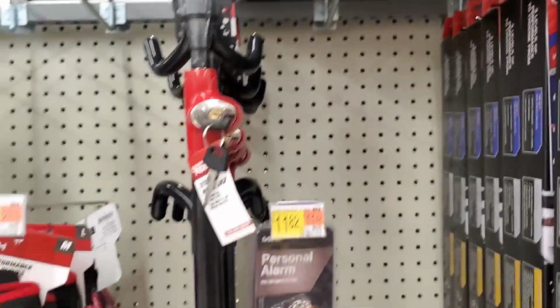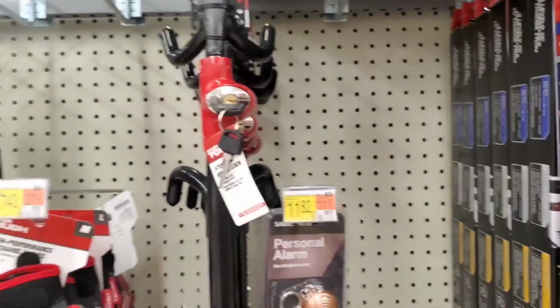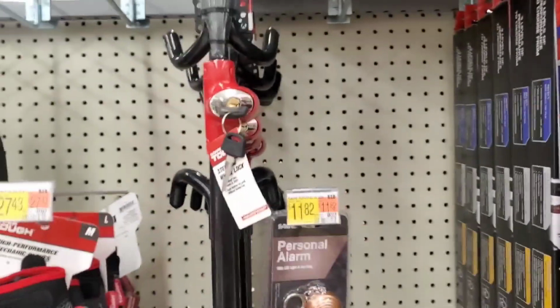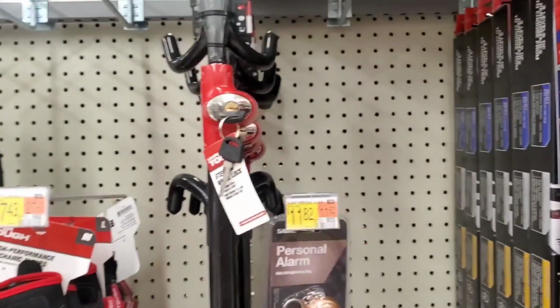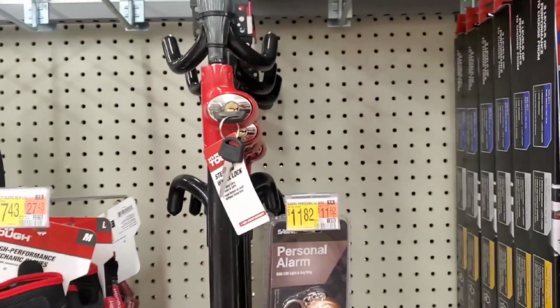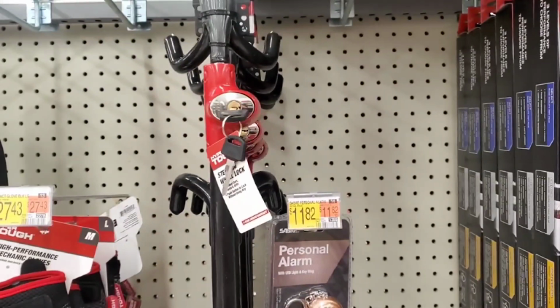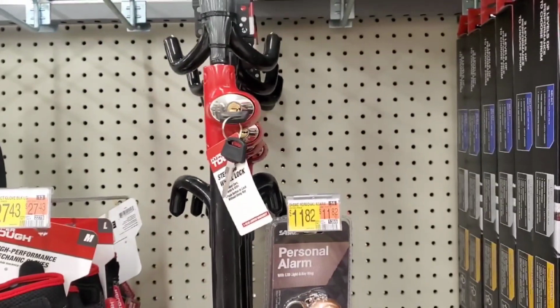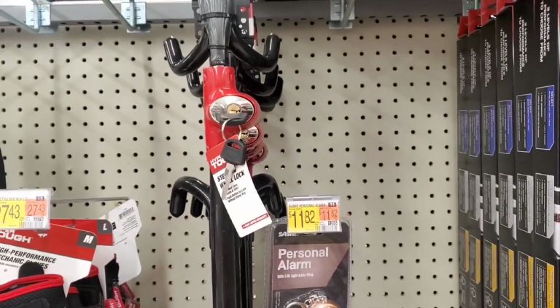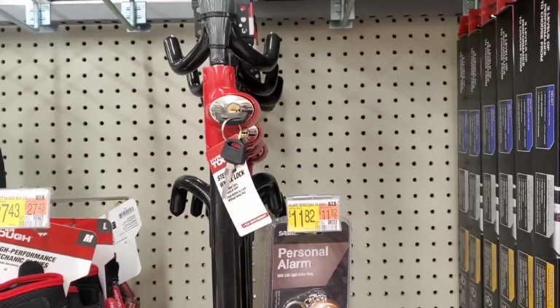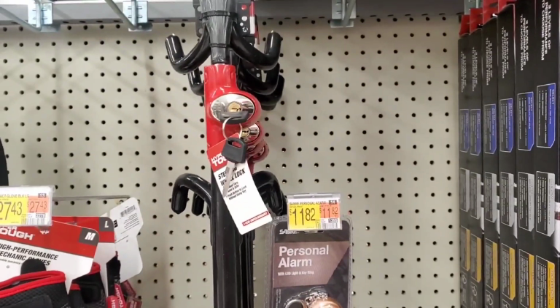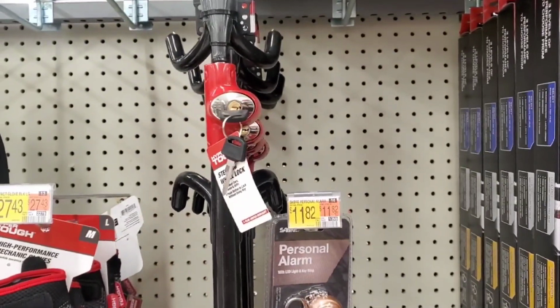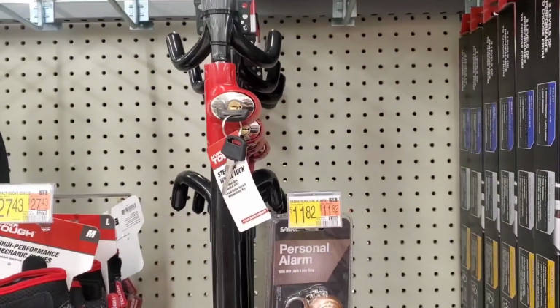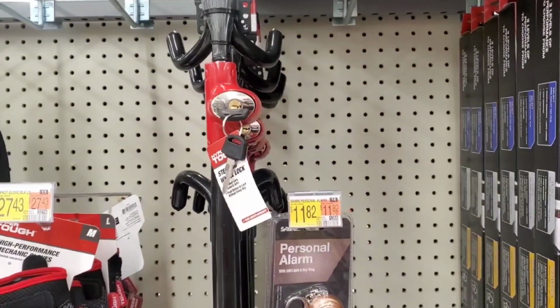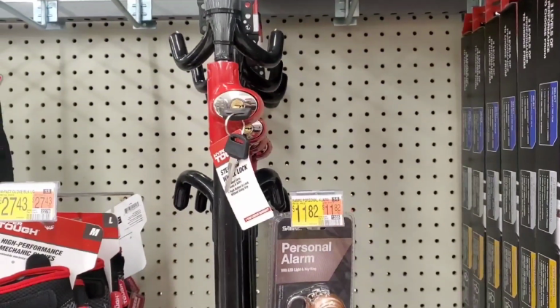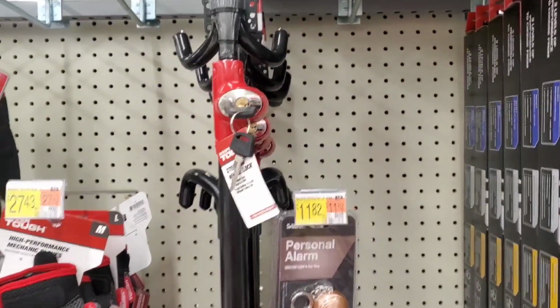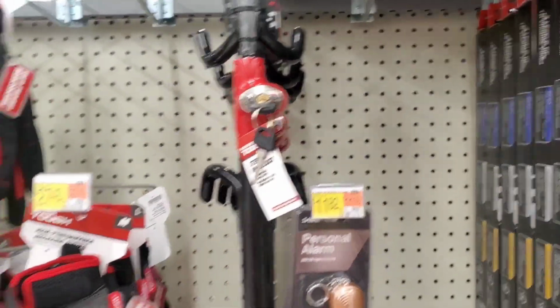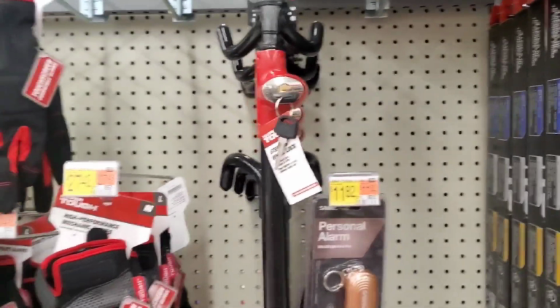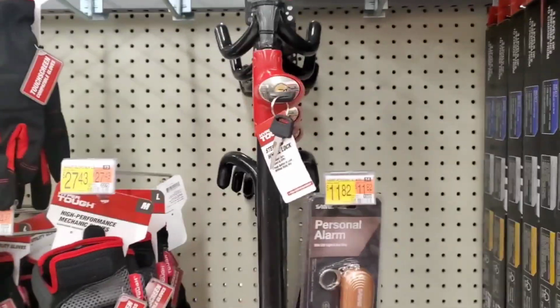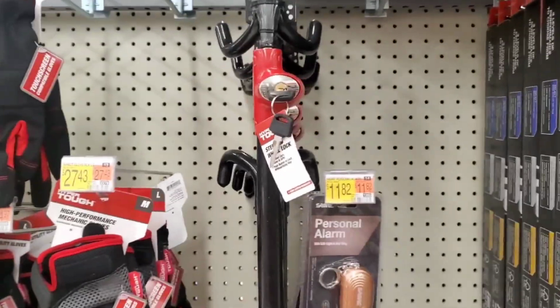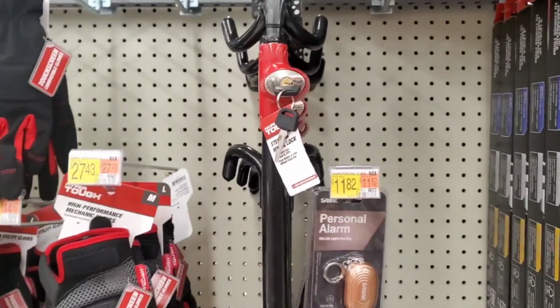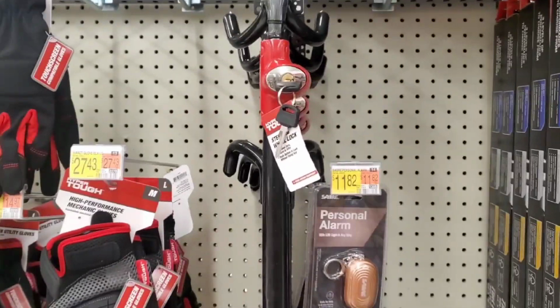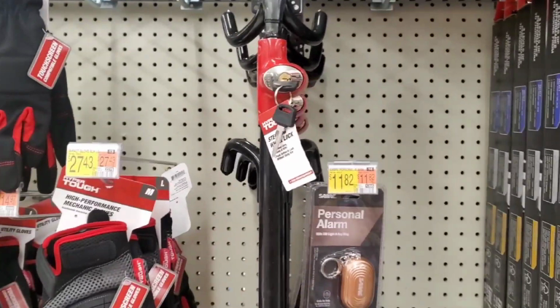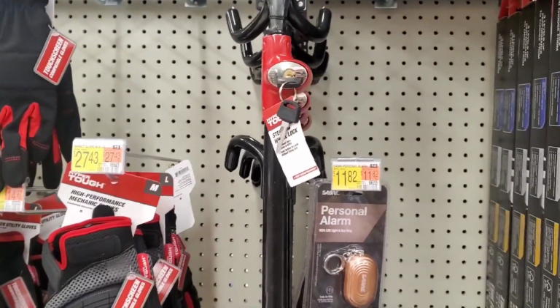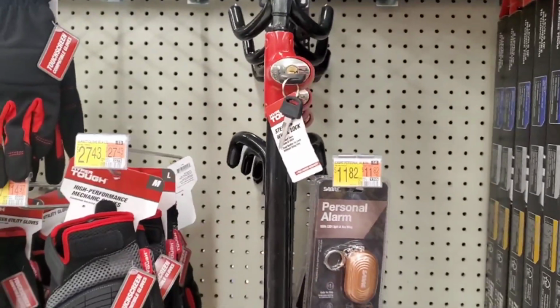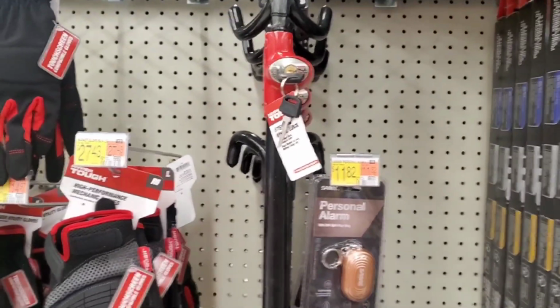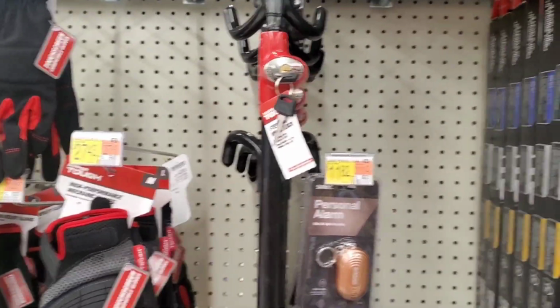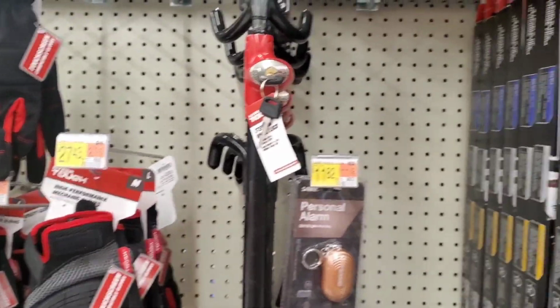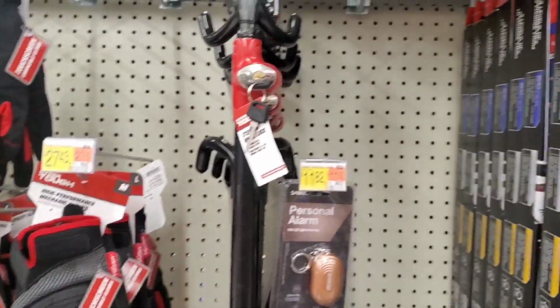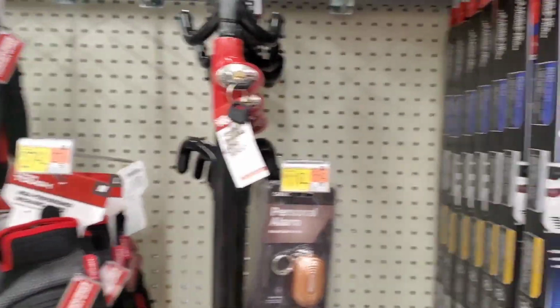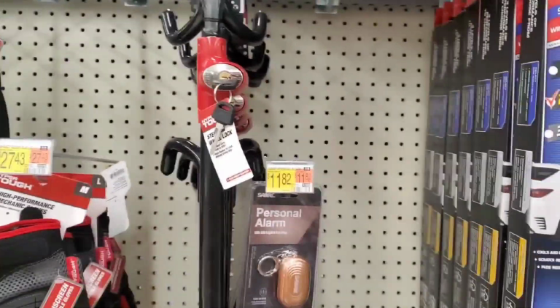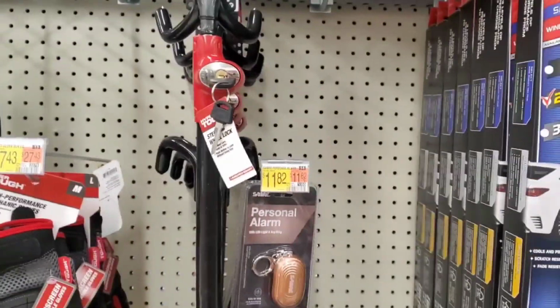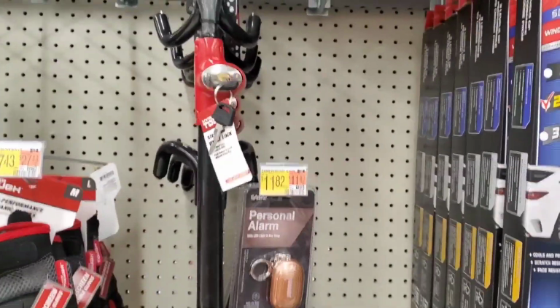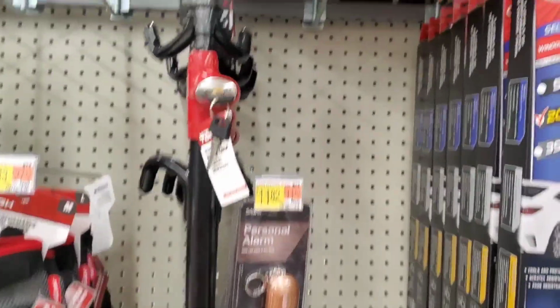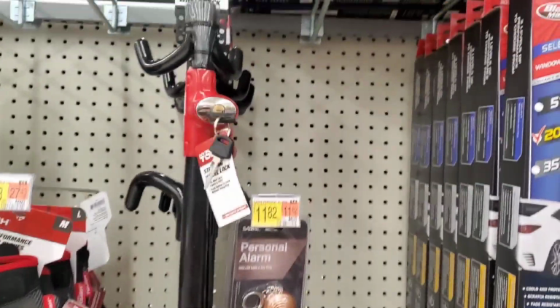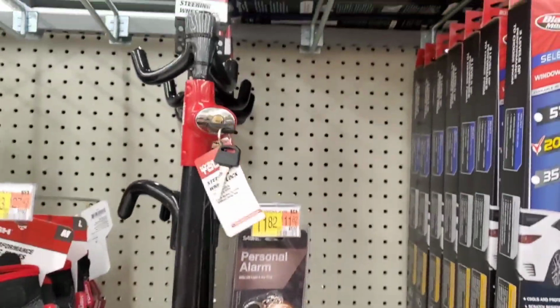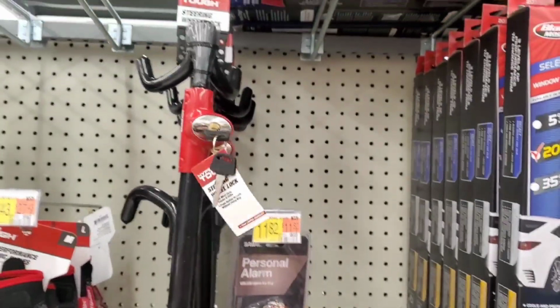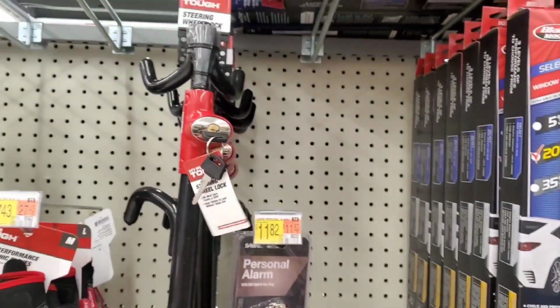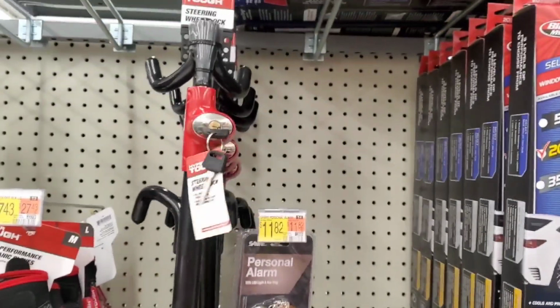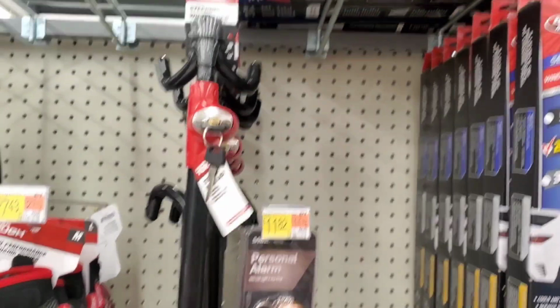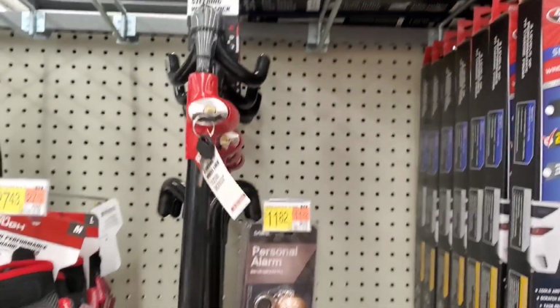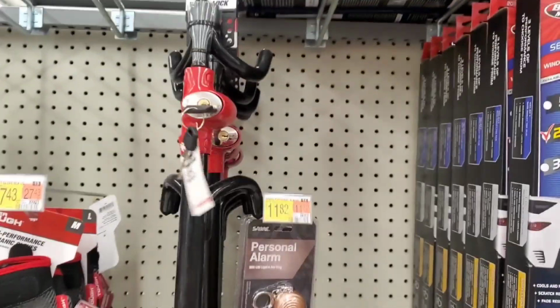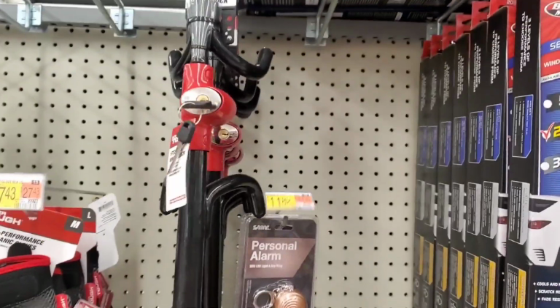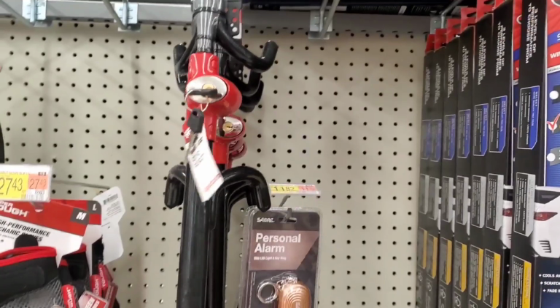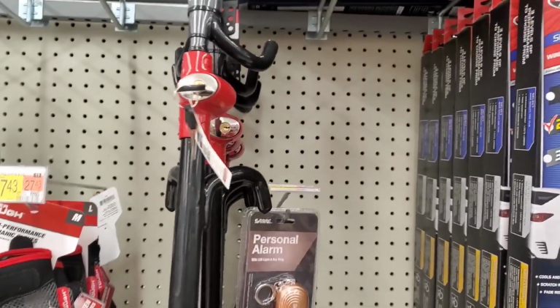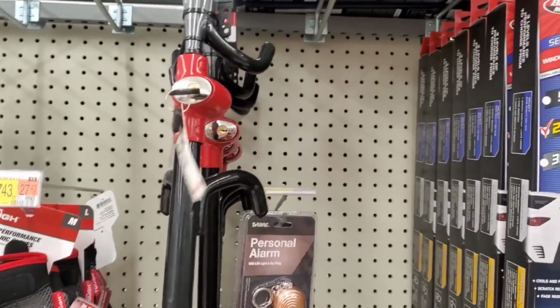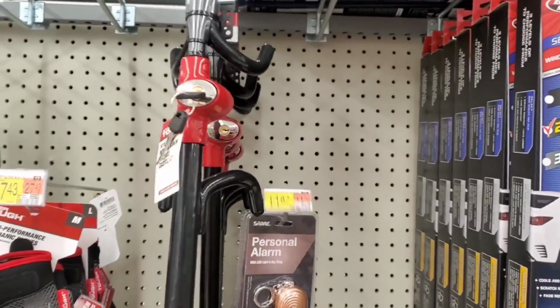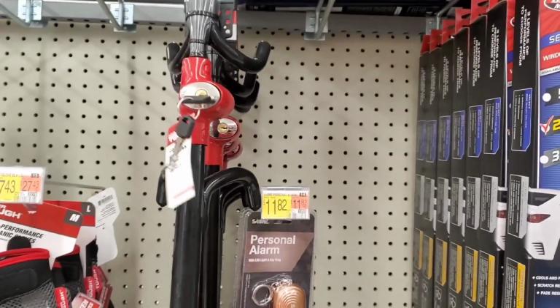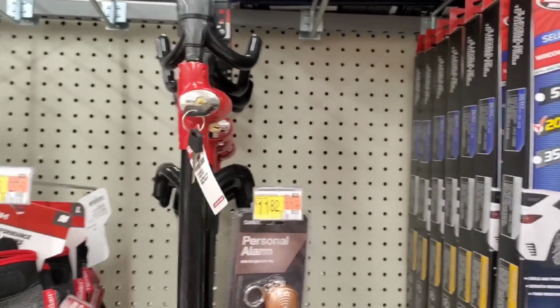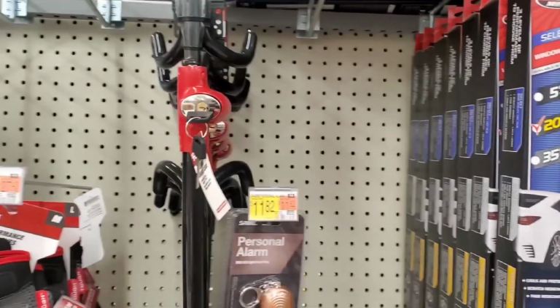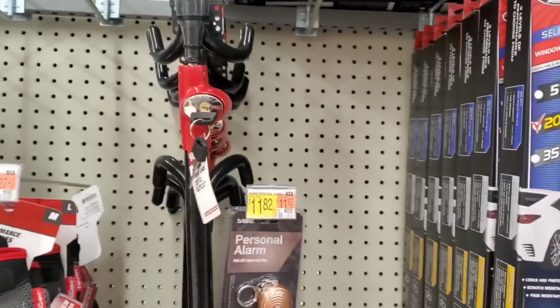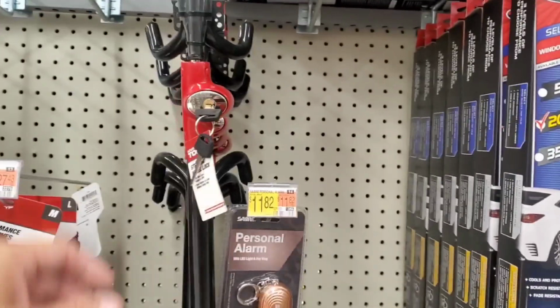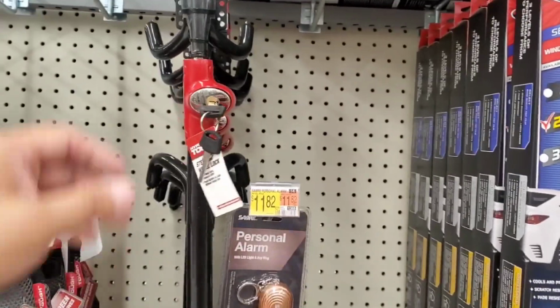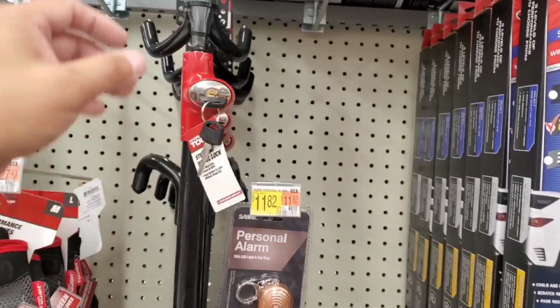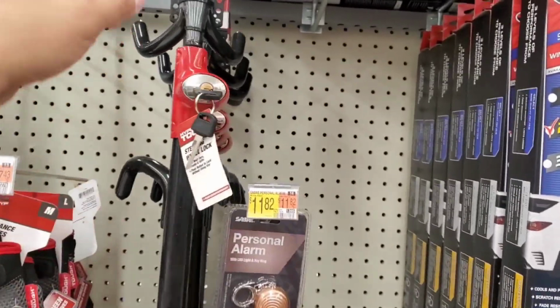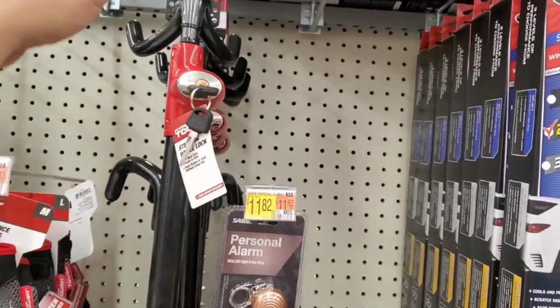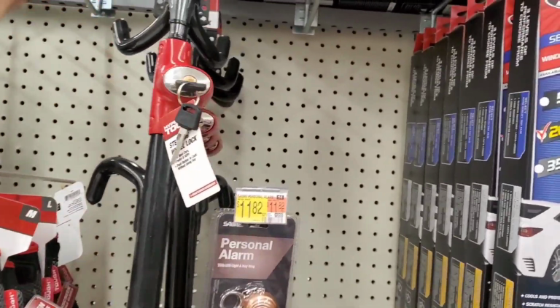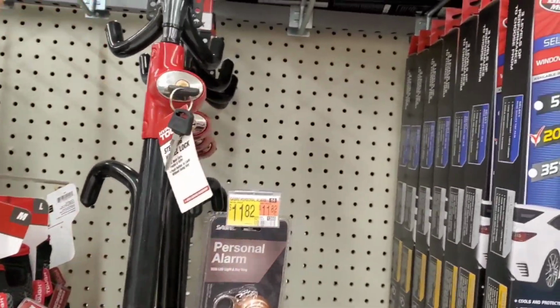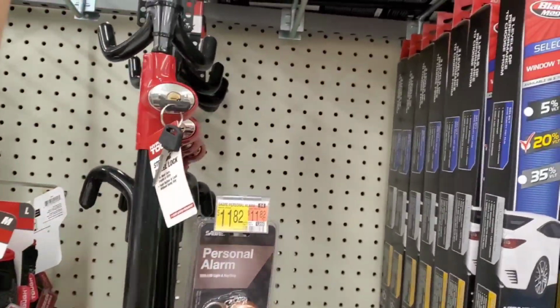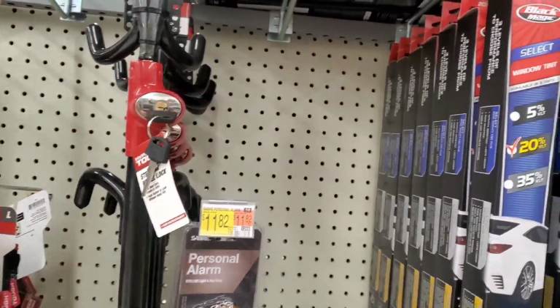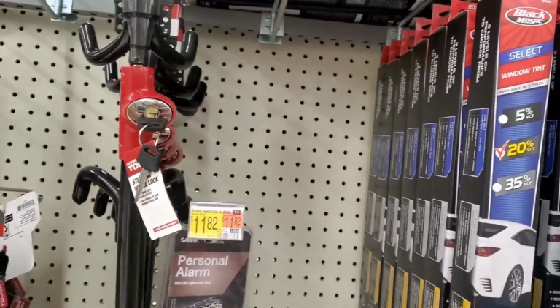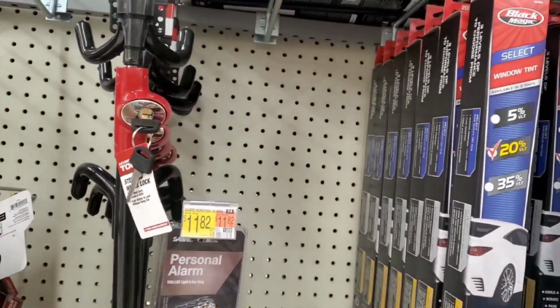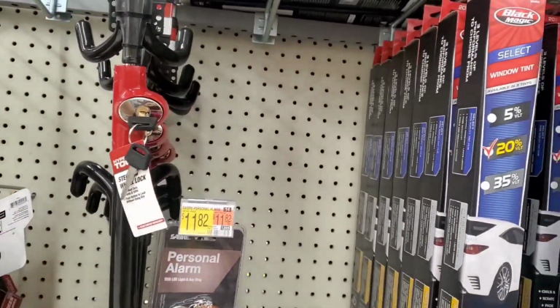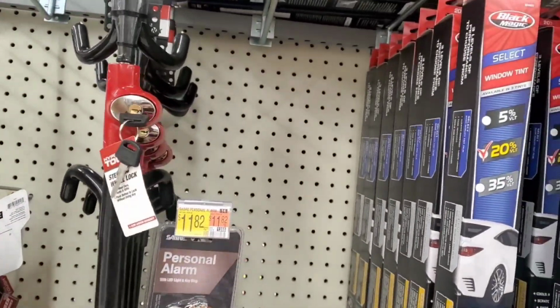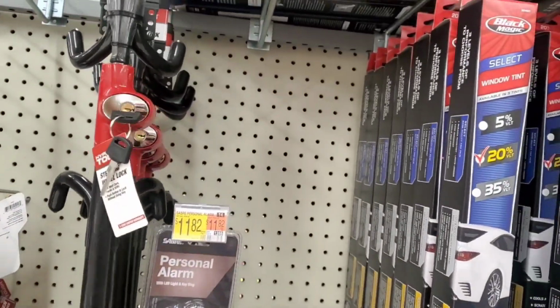Hey guys, how's it going? Welcome to my video. So we're doing this video on this Hyper Tough steering wheel lock.